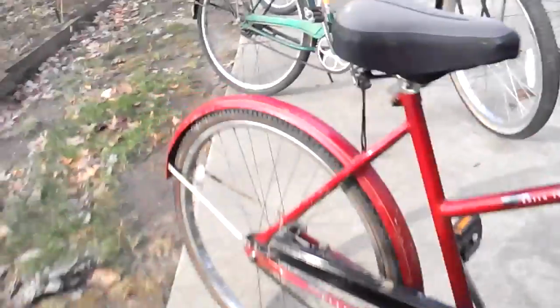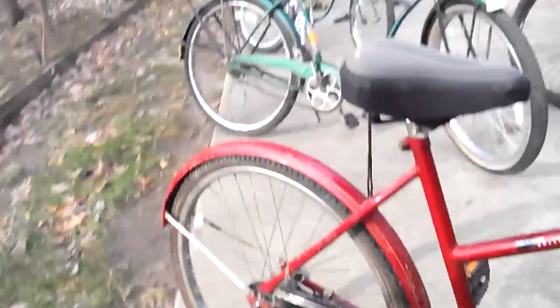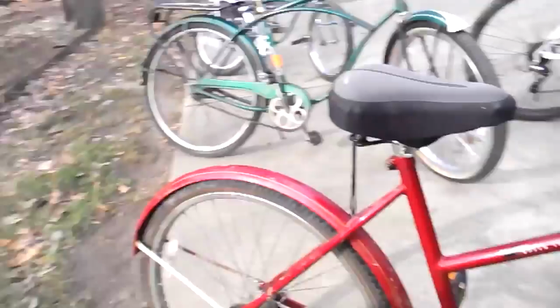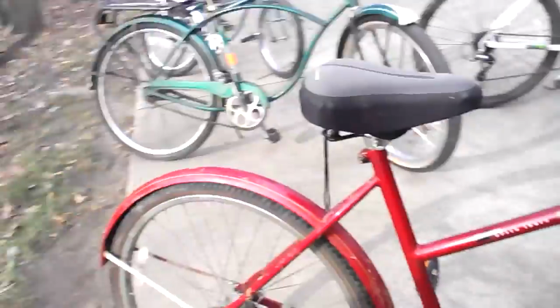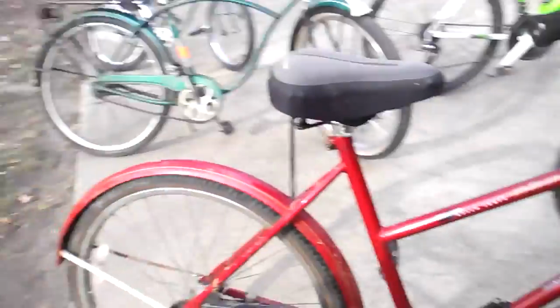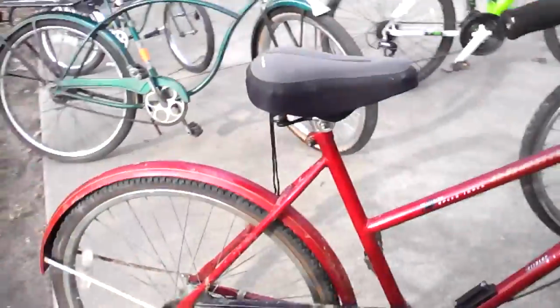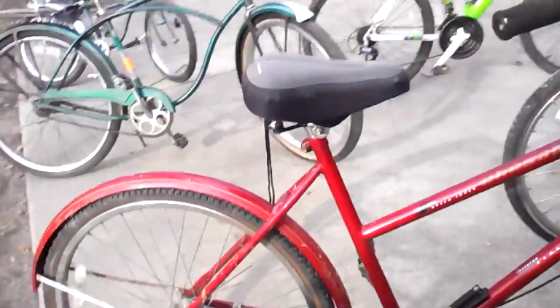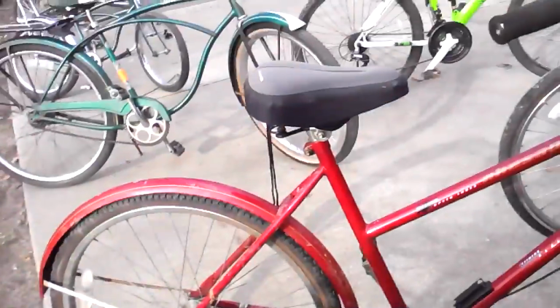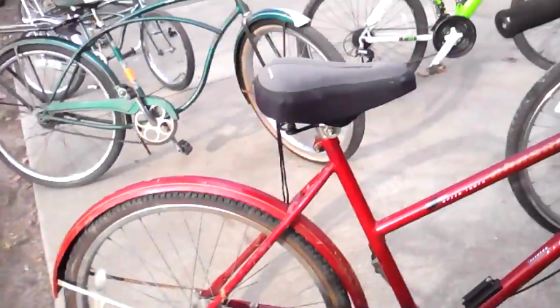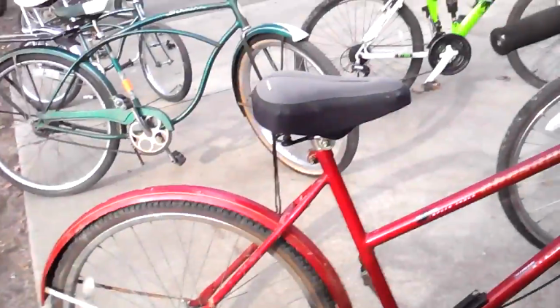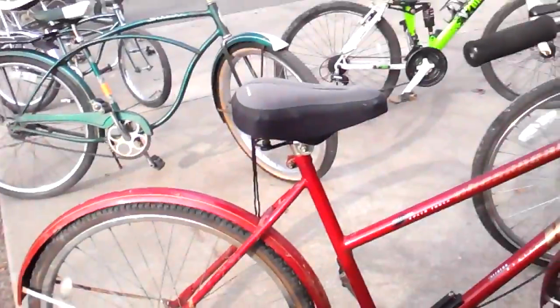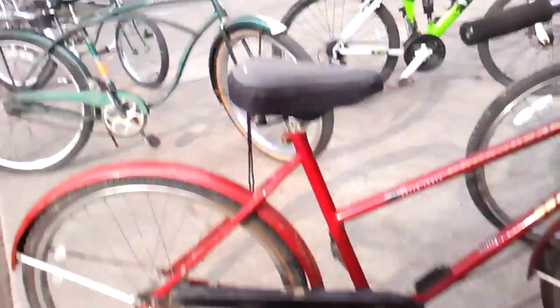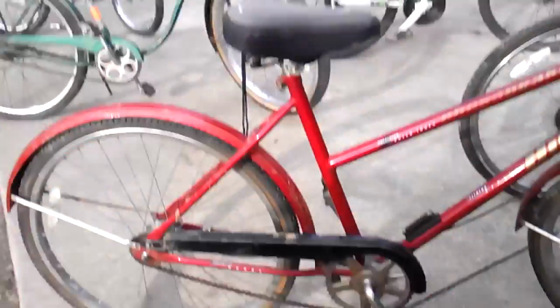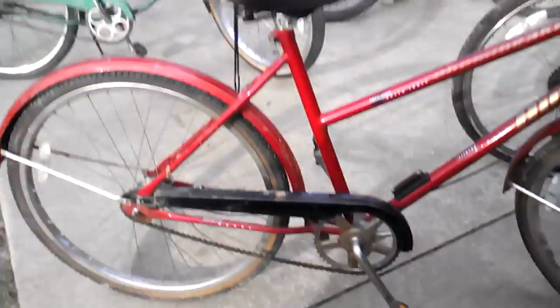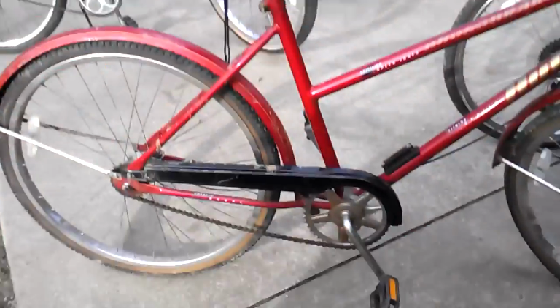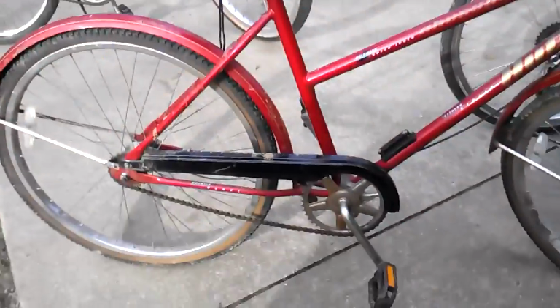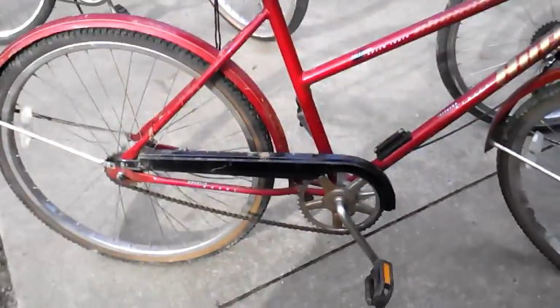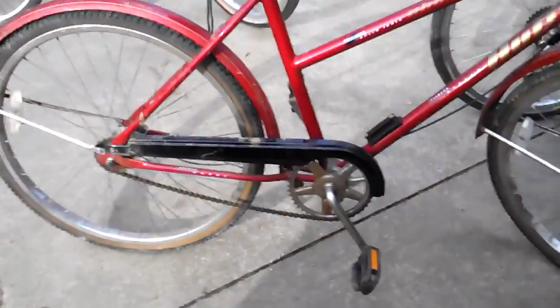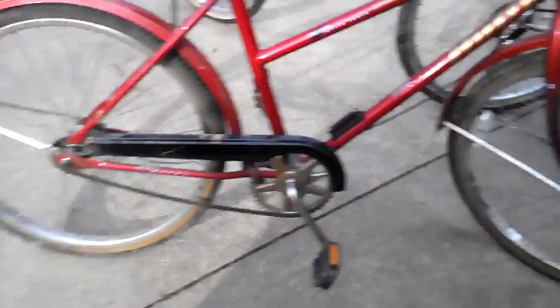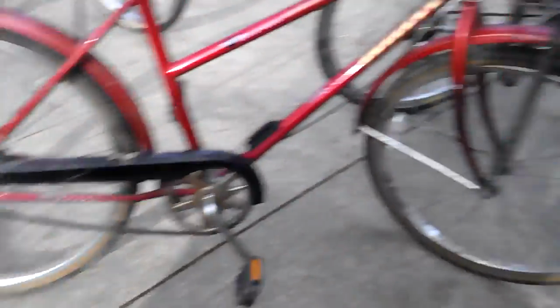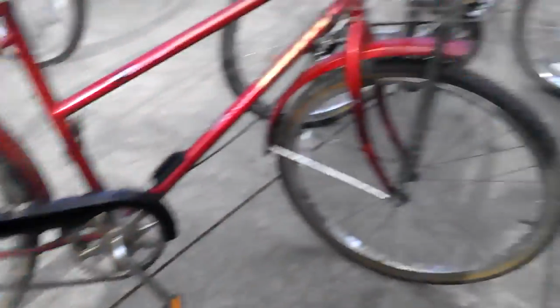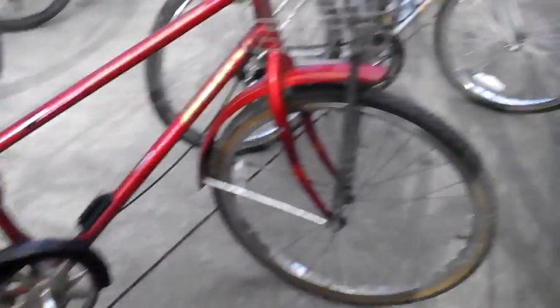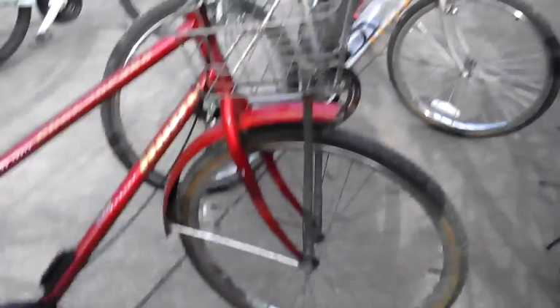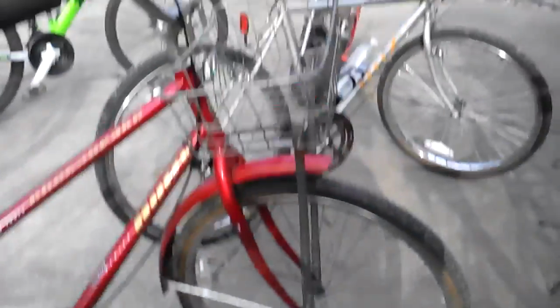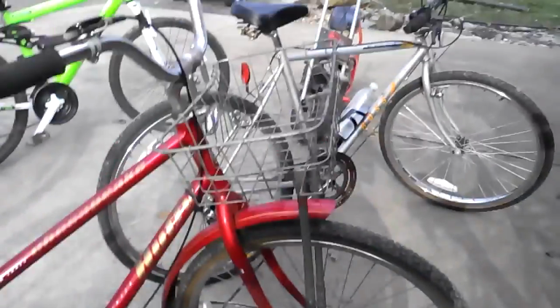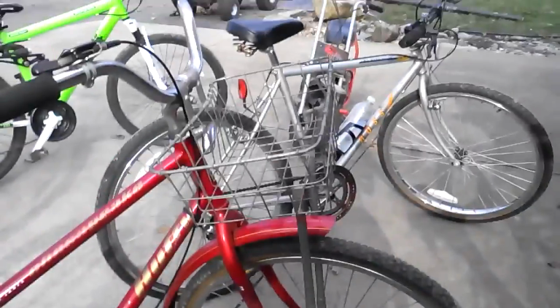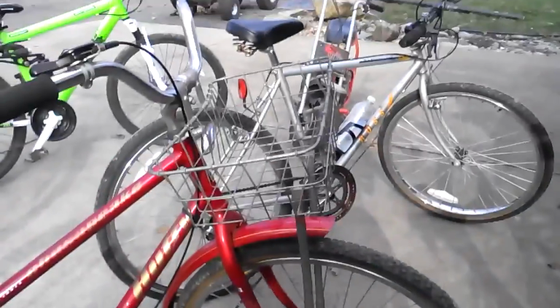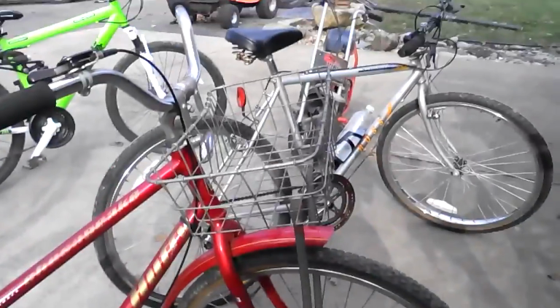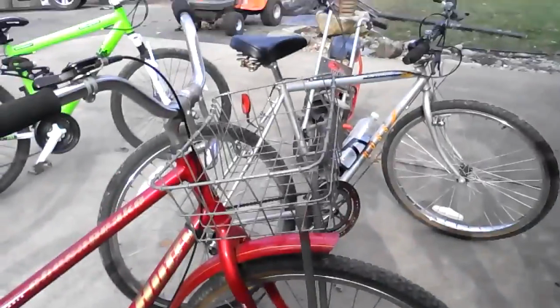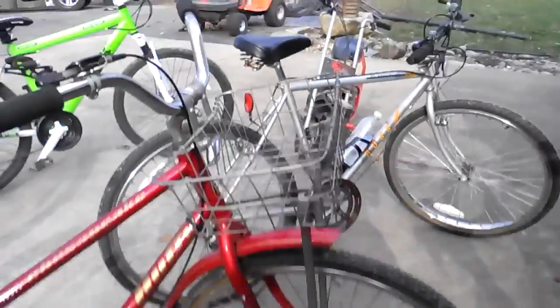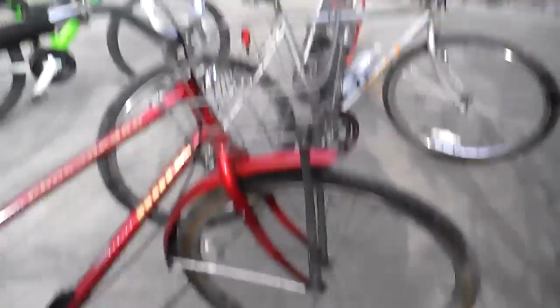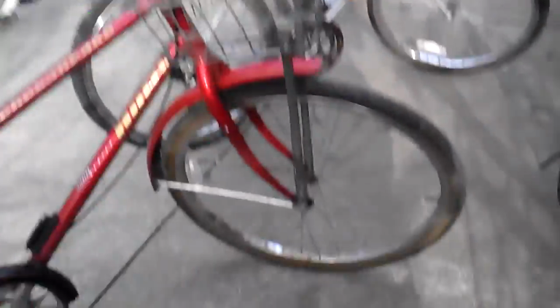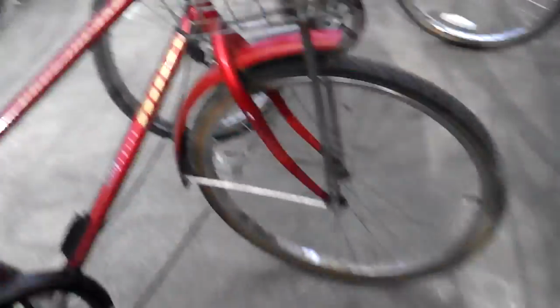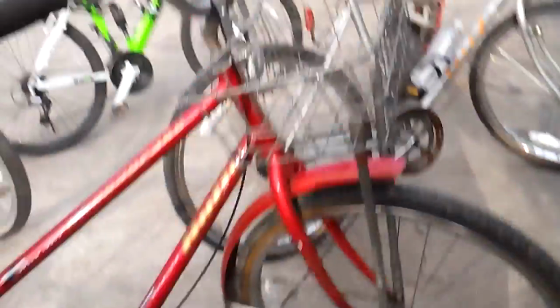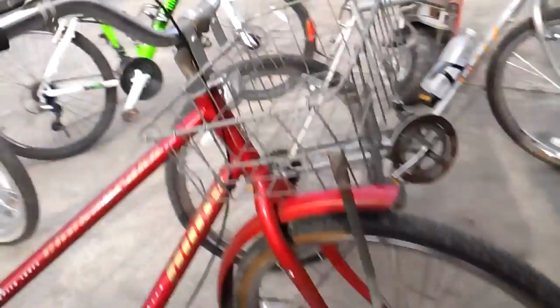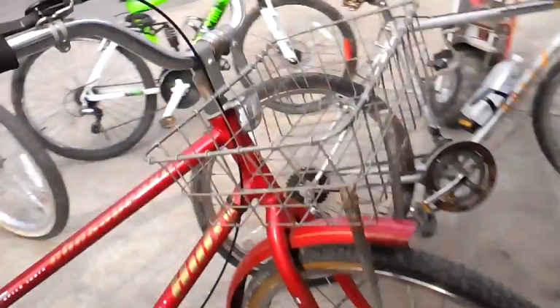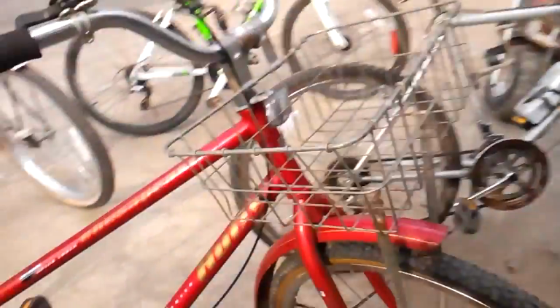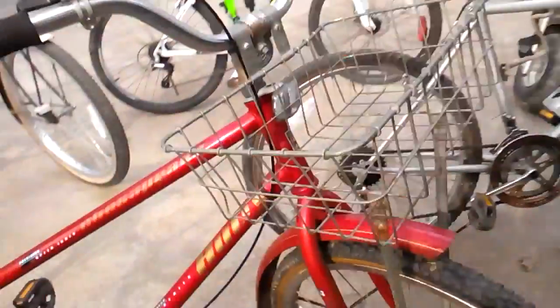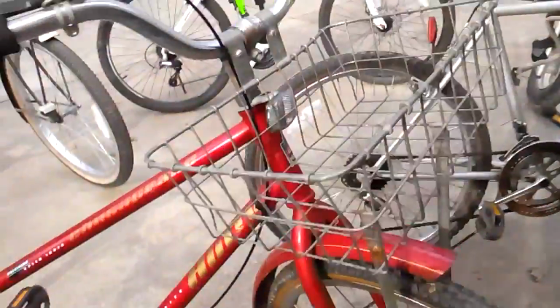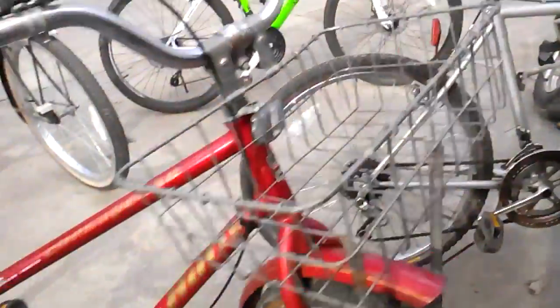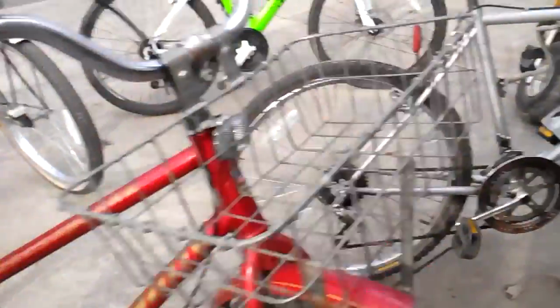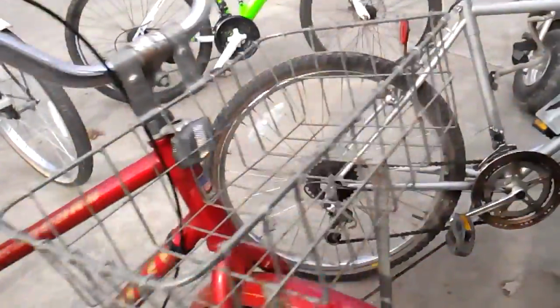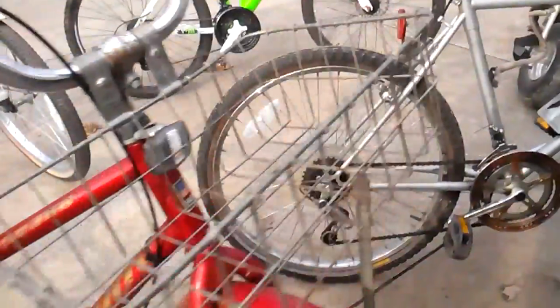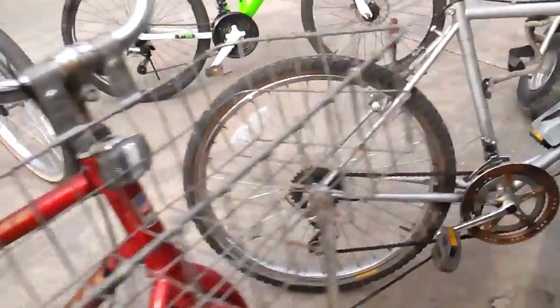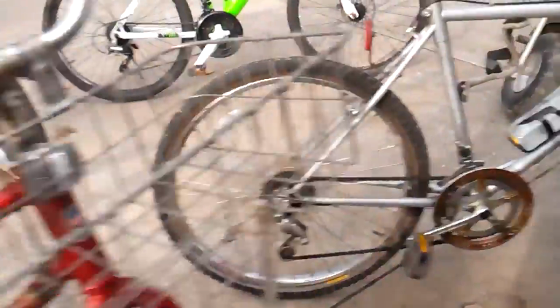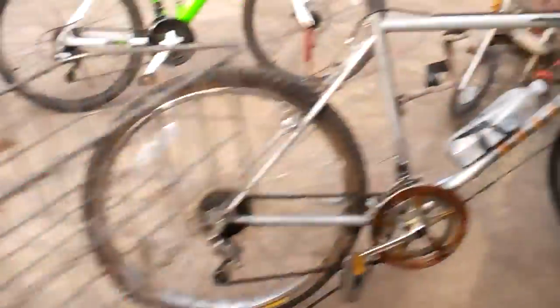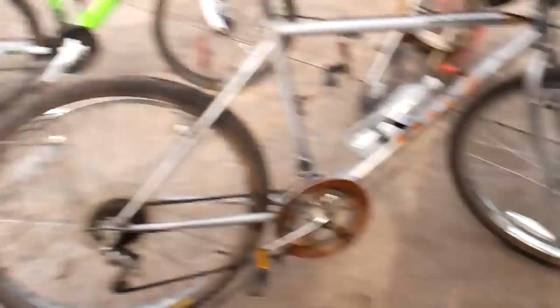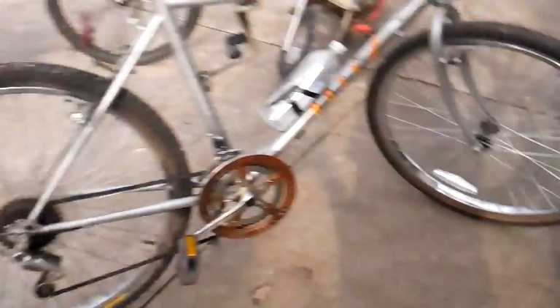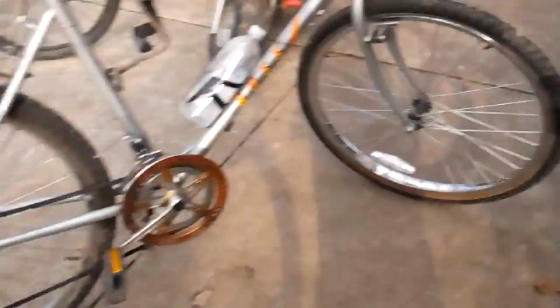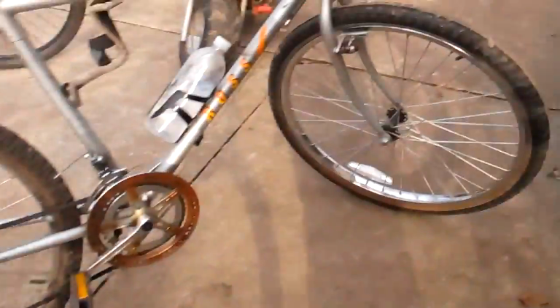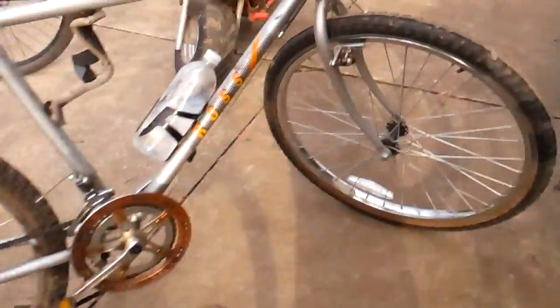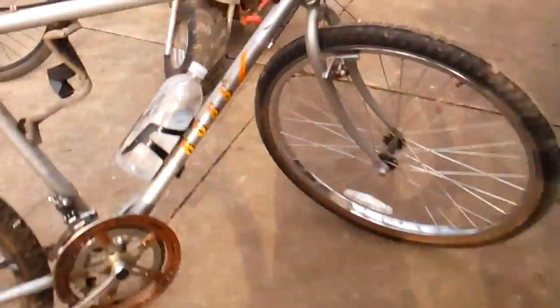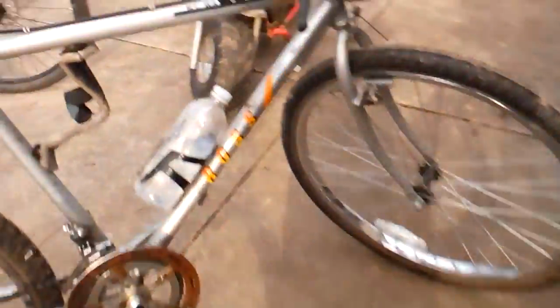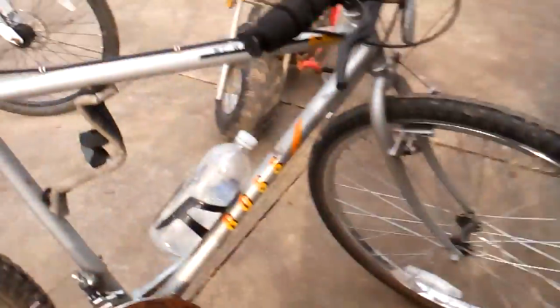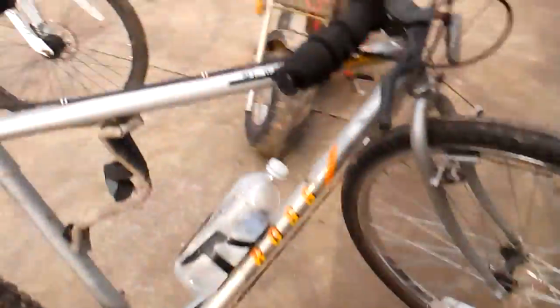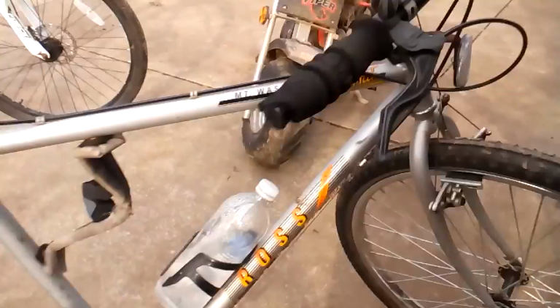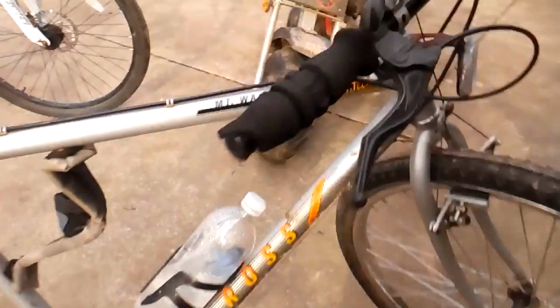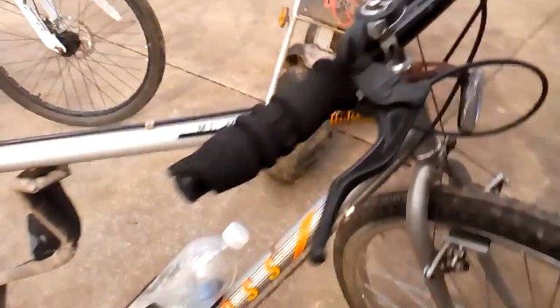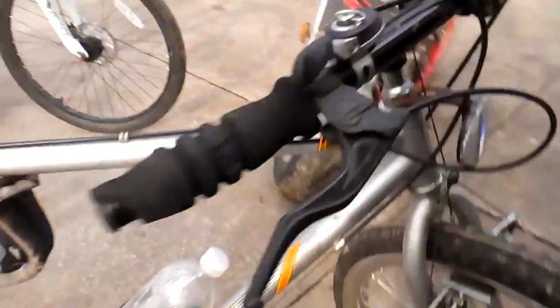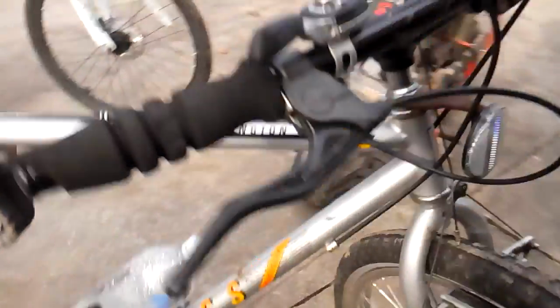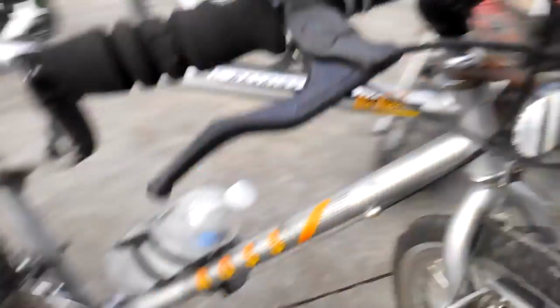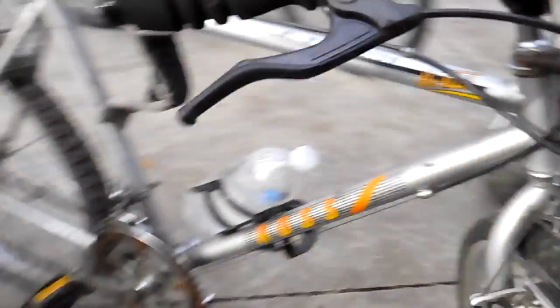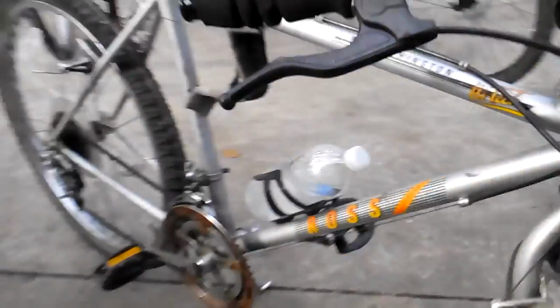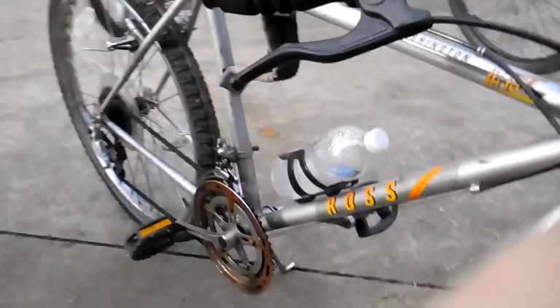I ride the Huffy a lot. I put a cushion seat on it, and that basket was already there when I got it for free from family friends.